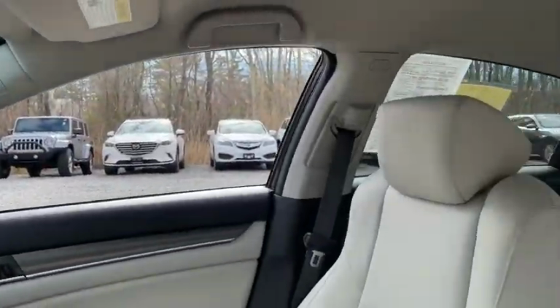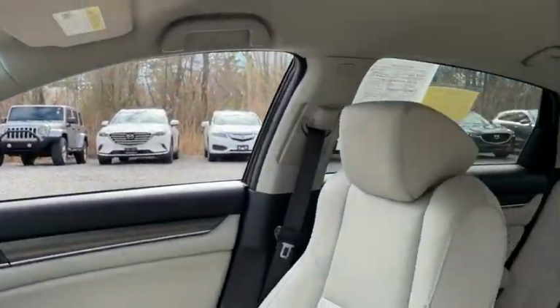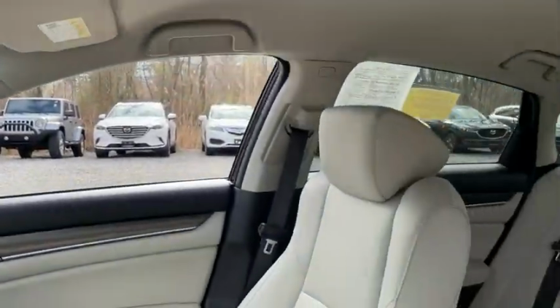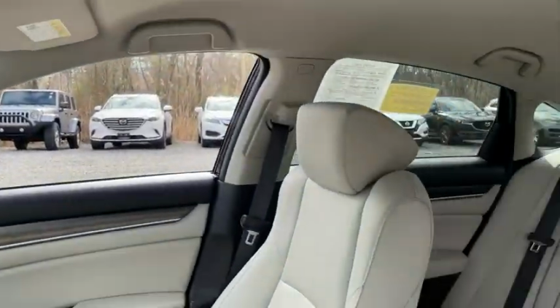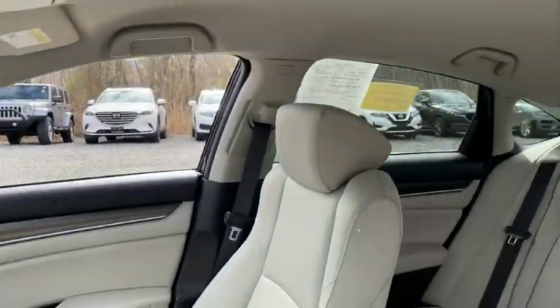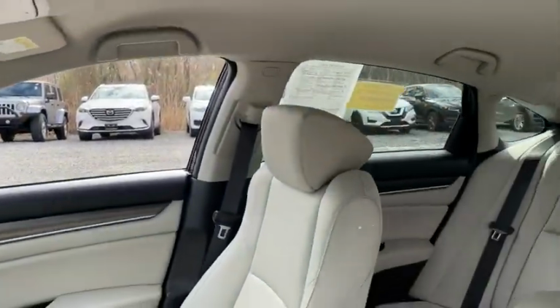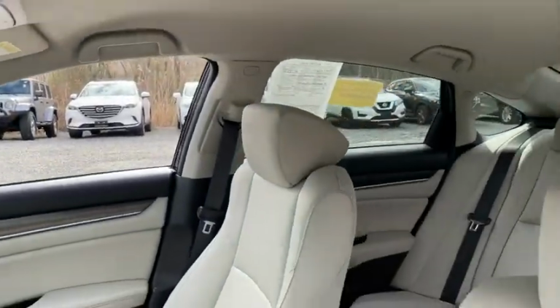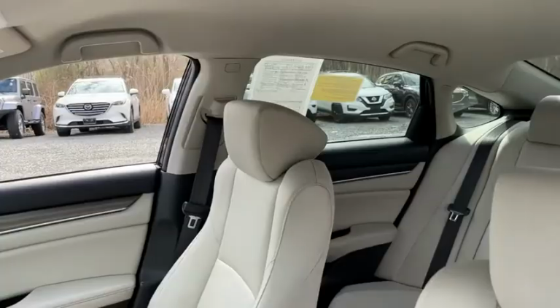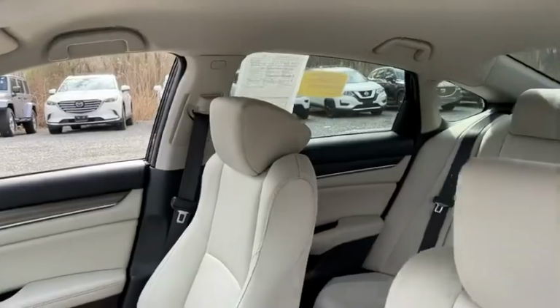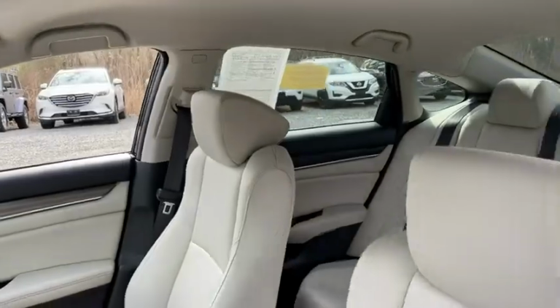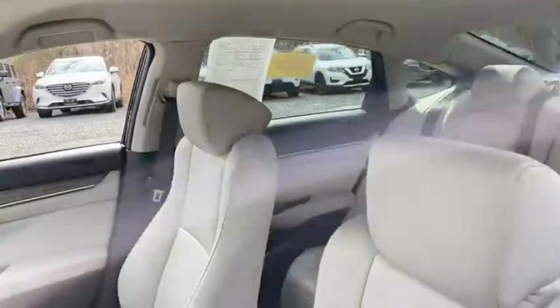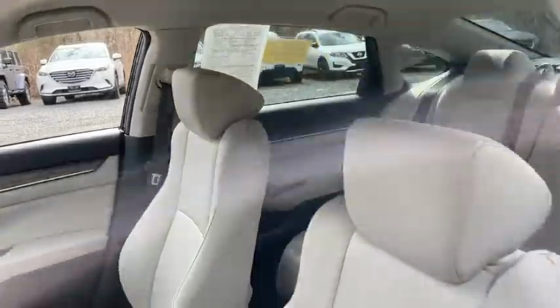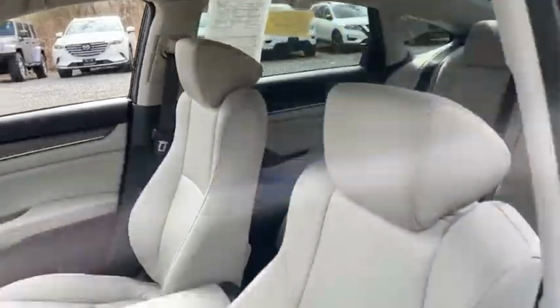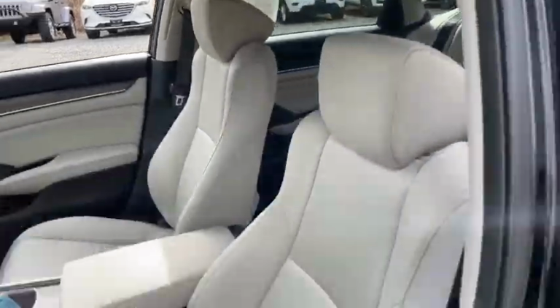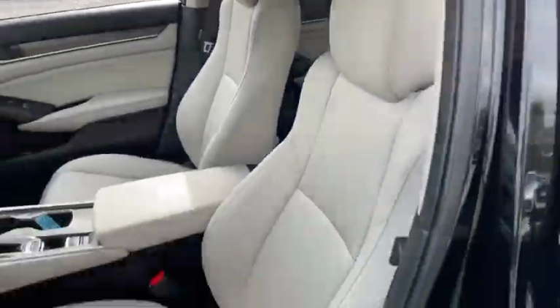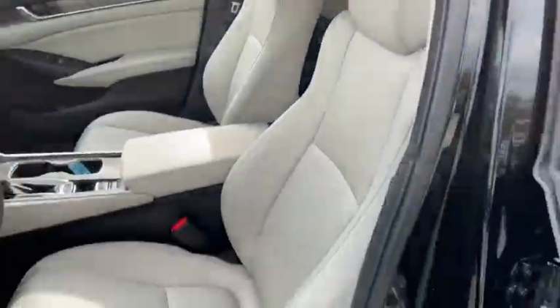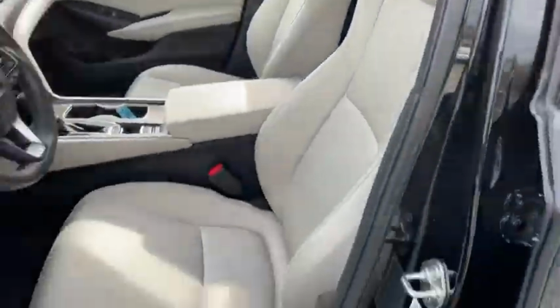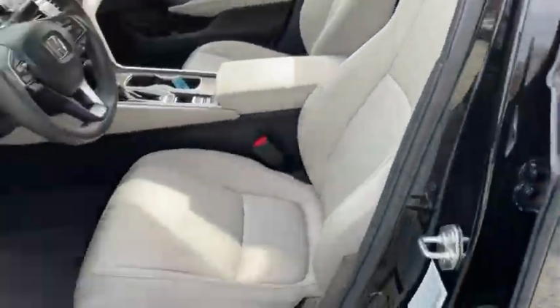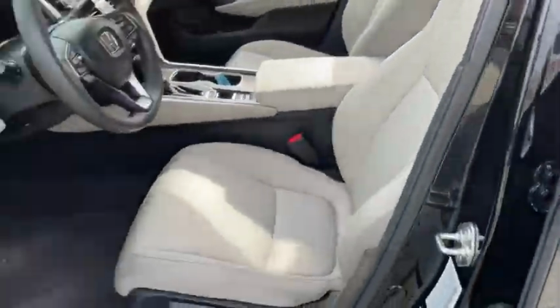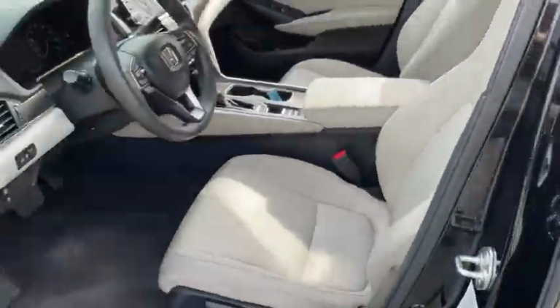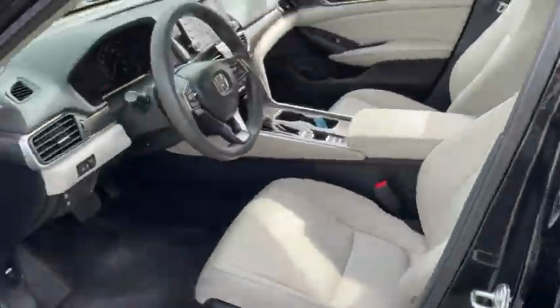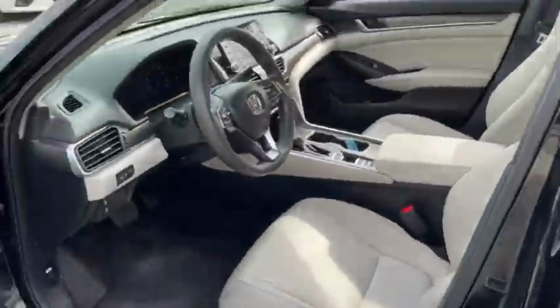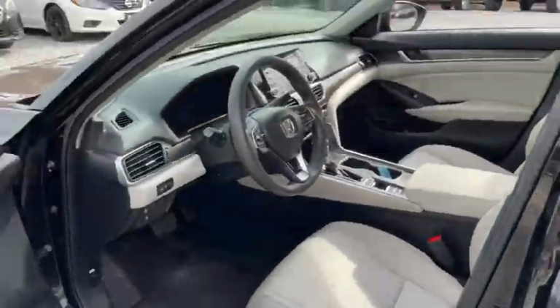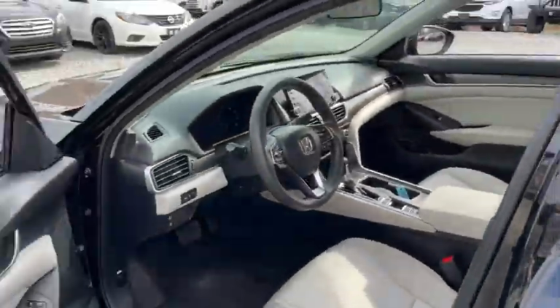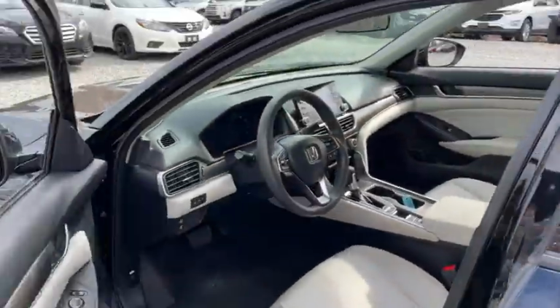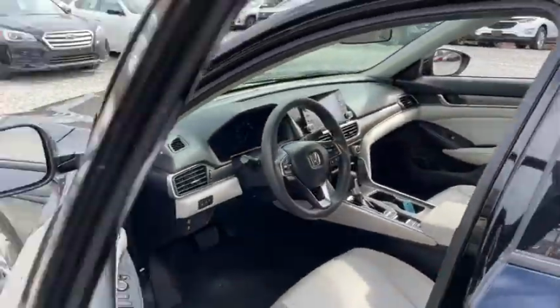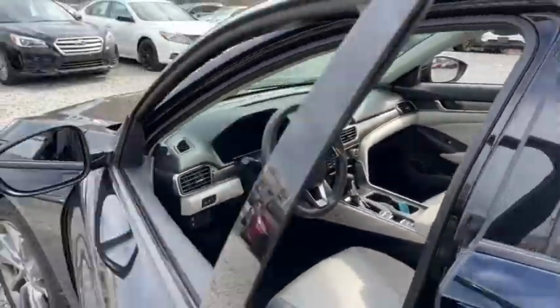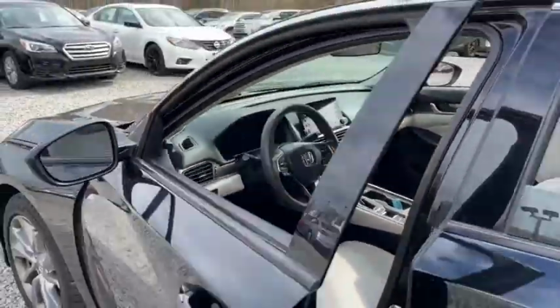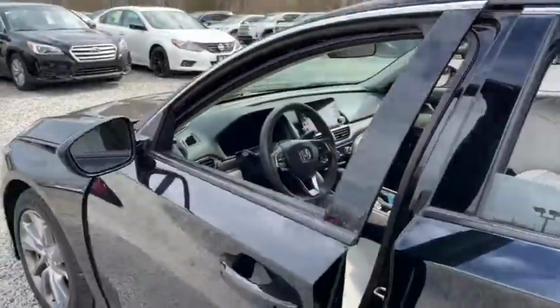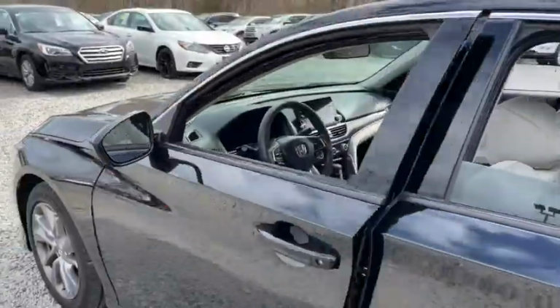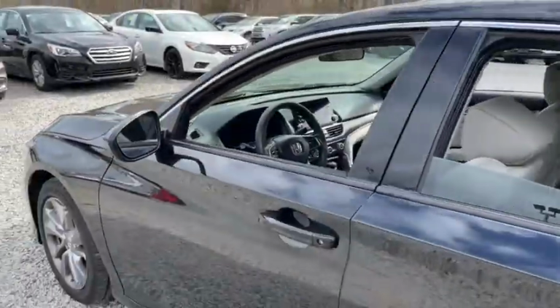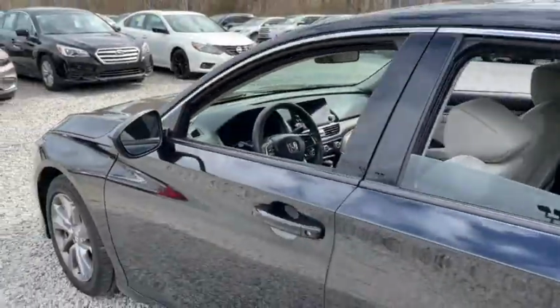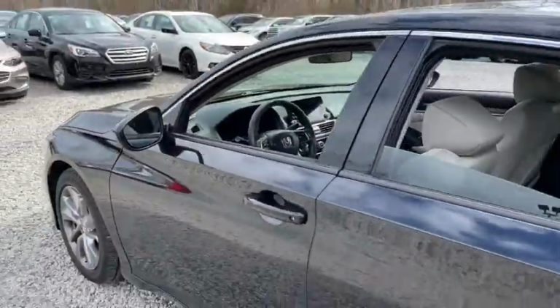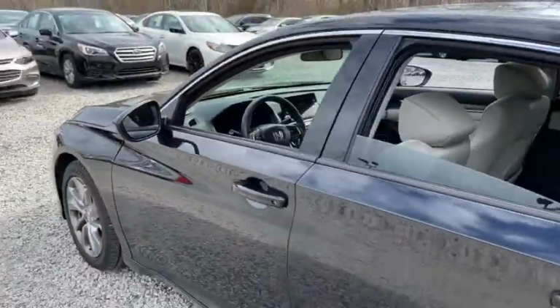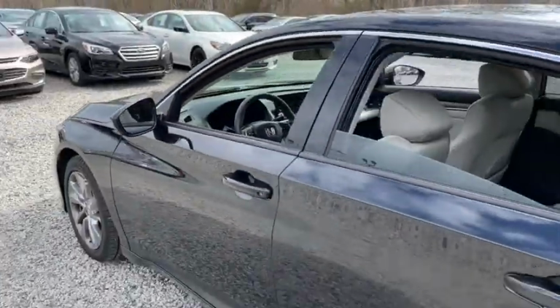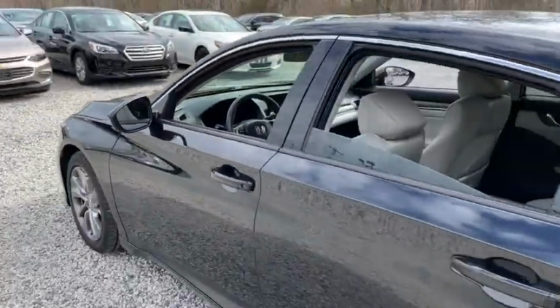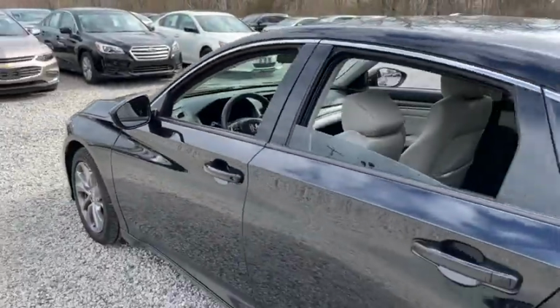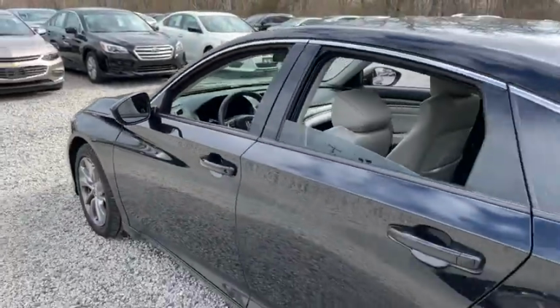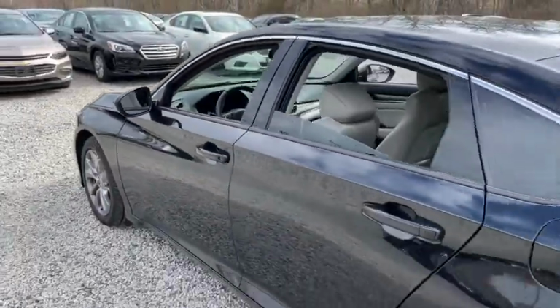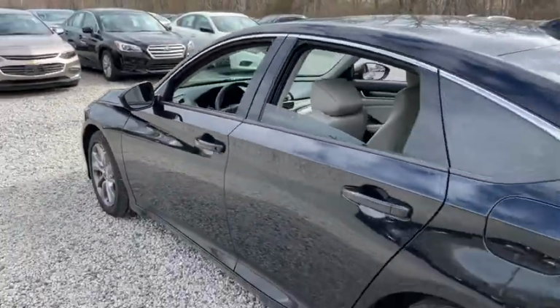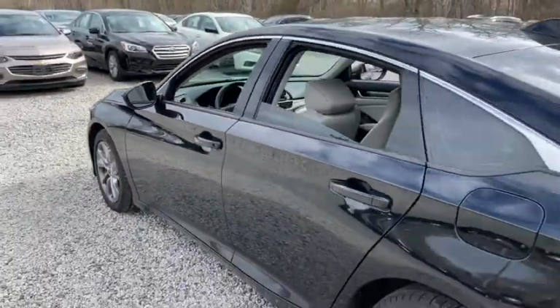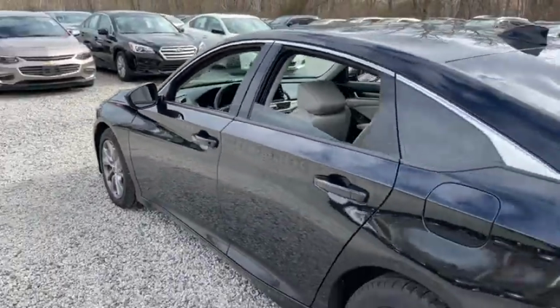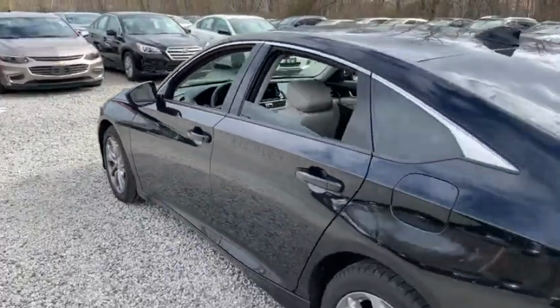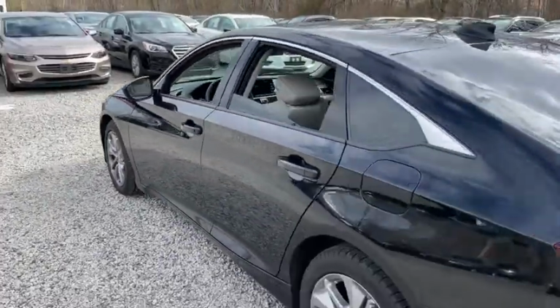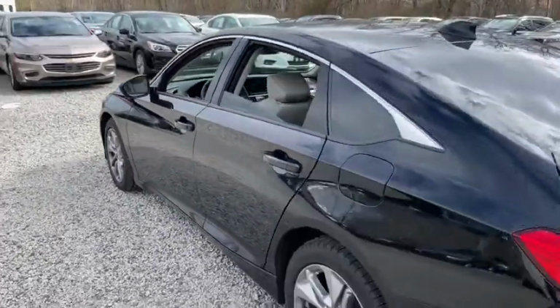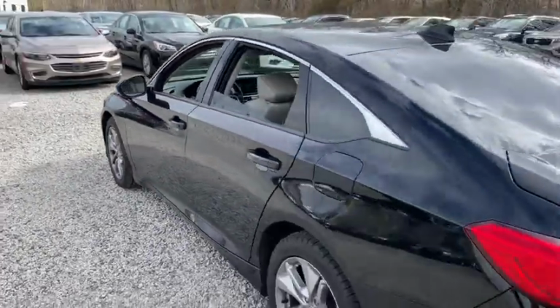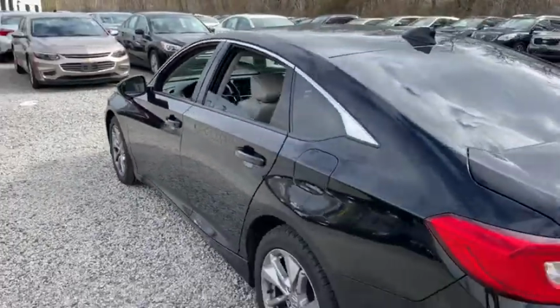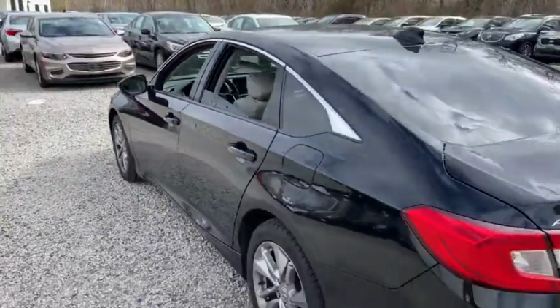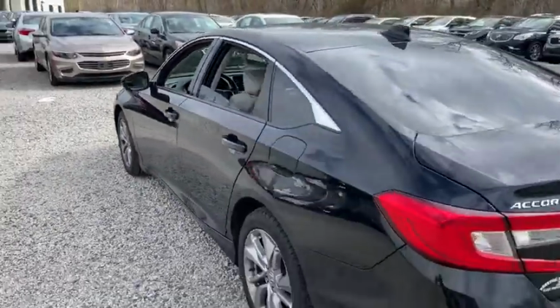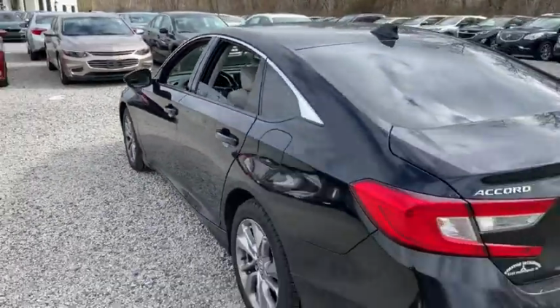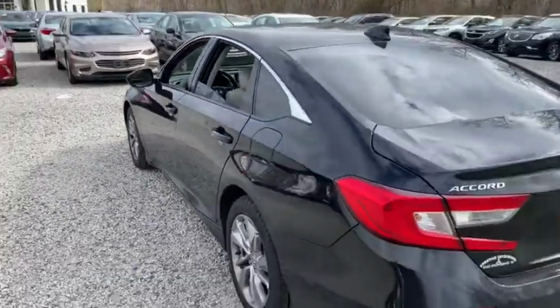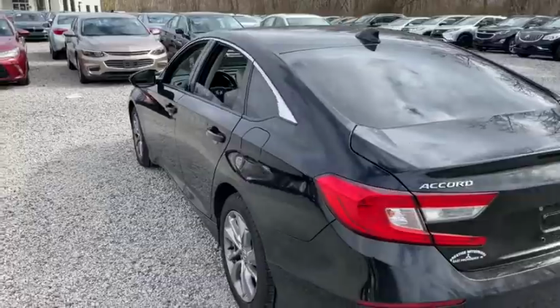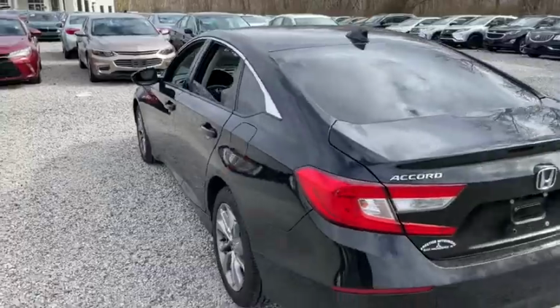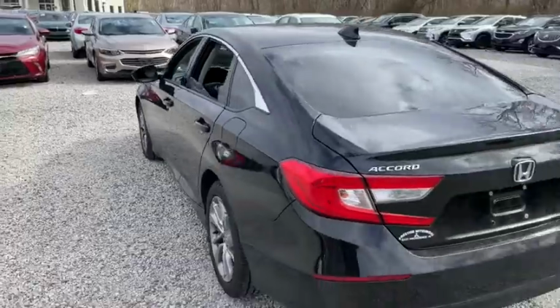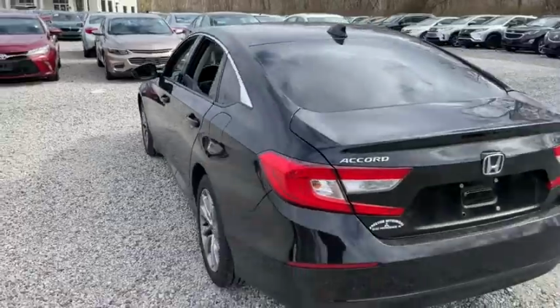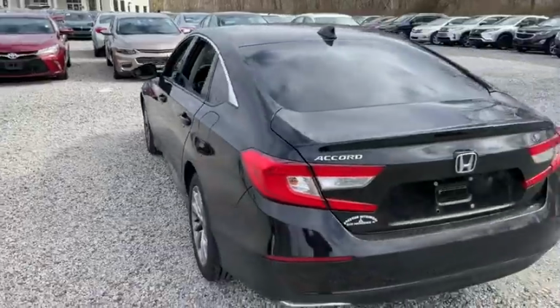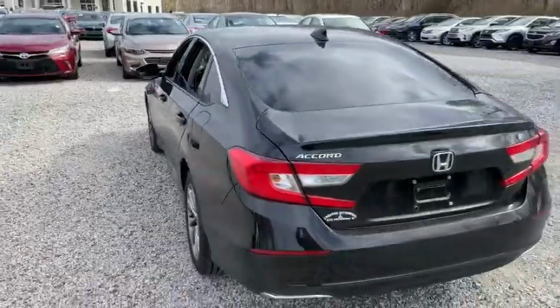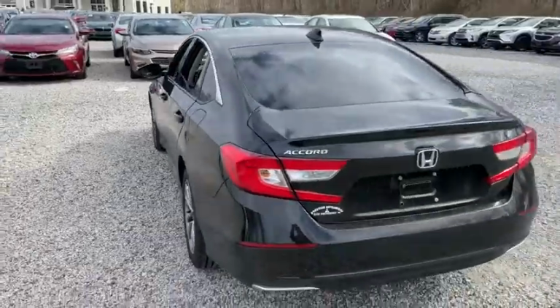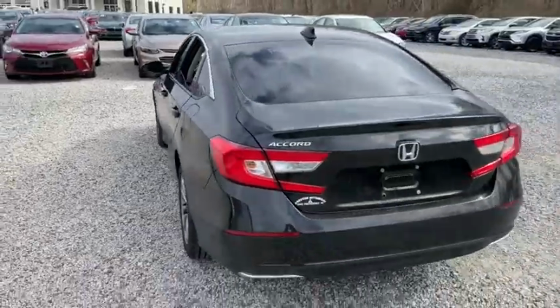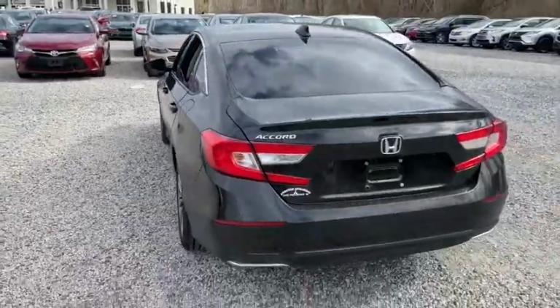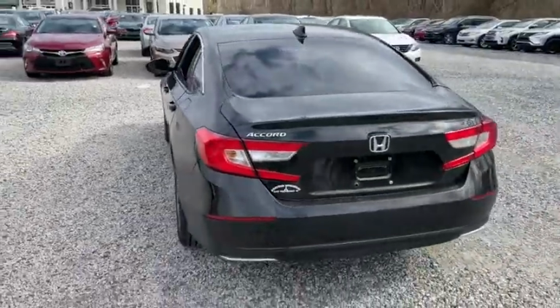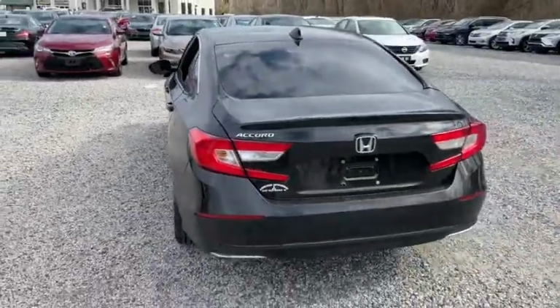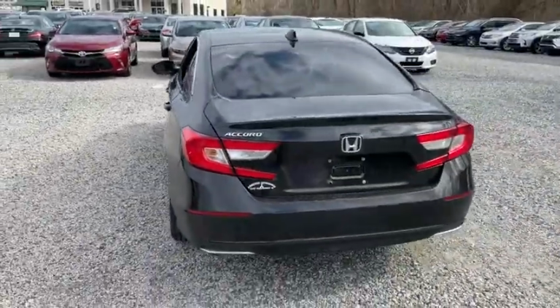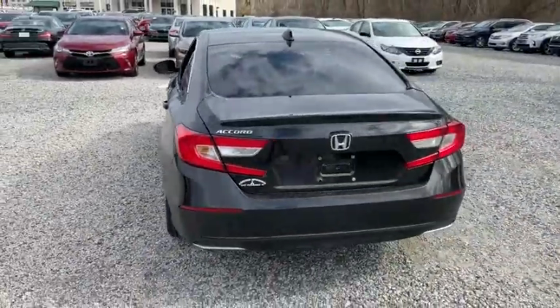Engine immobilizer, body color door handles, power rear window sunshade, low tire pressure warning, four-piece floor mat set.